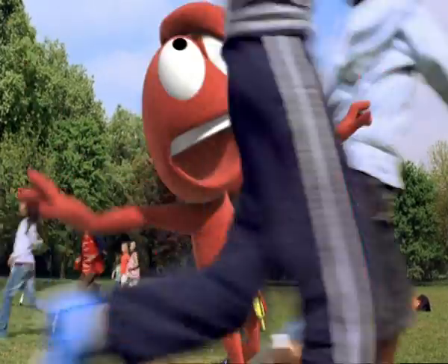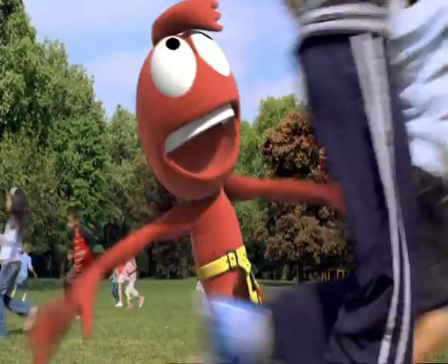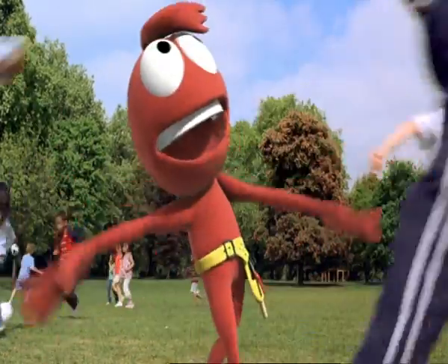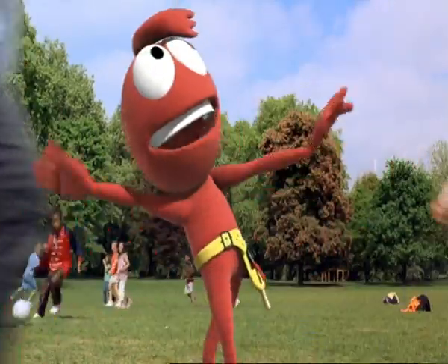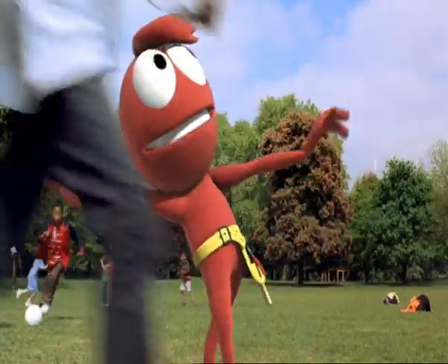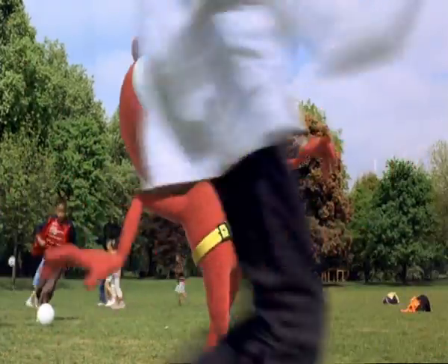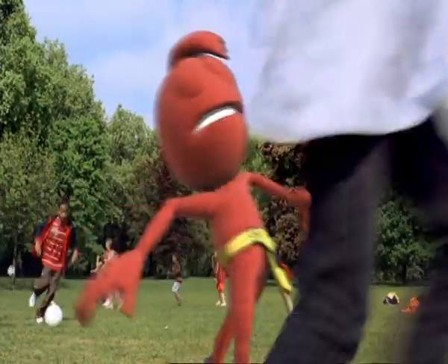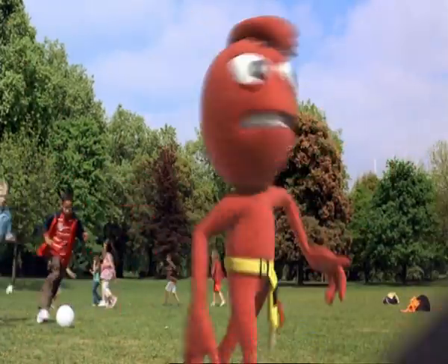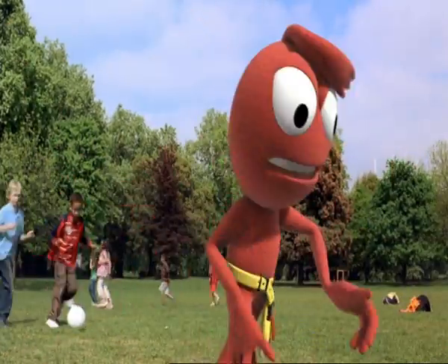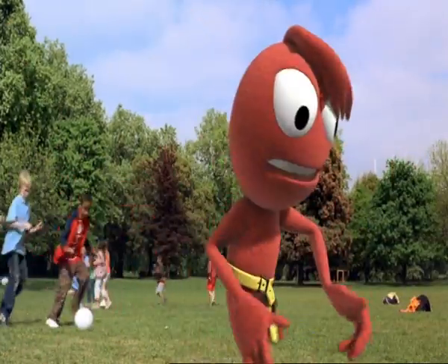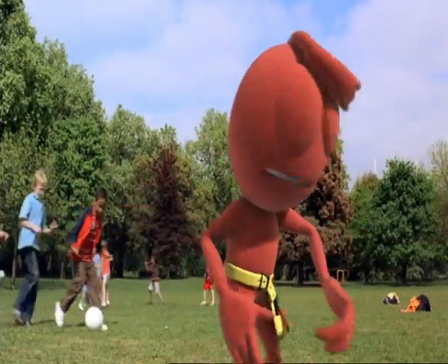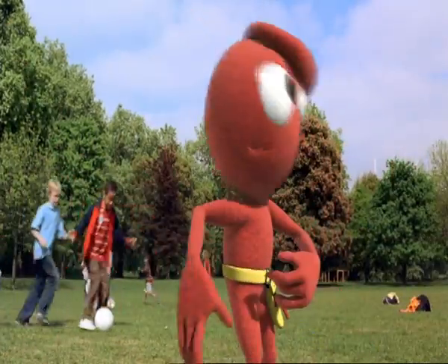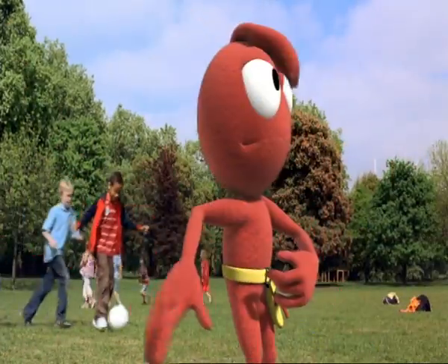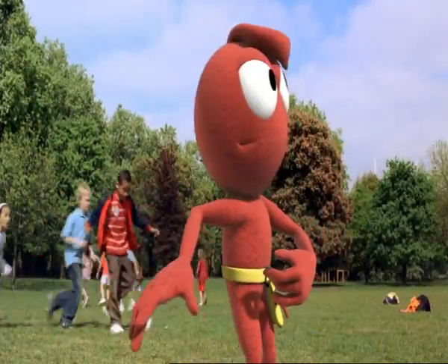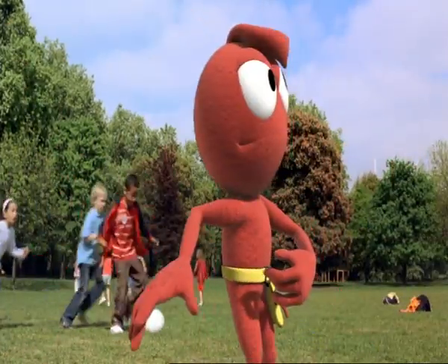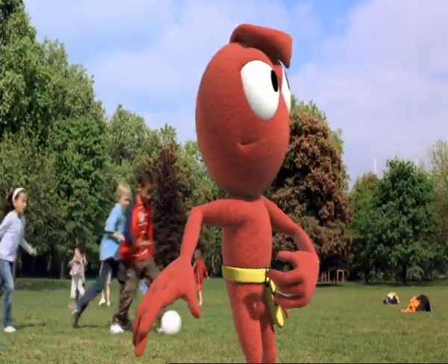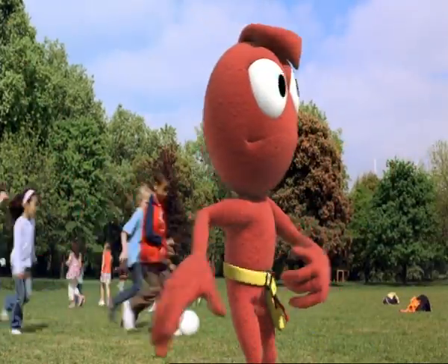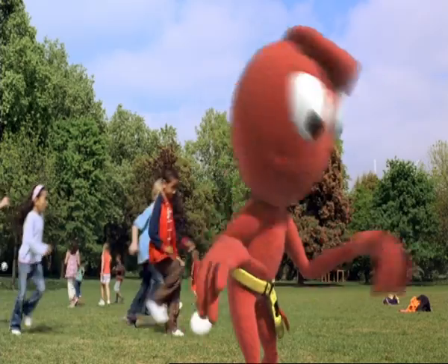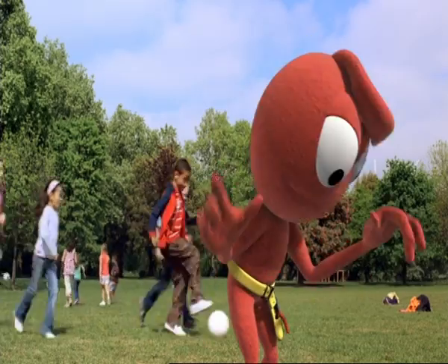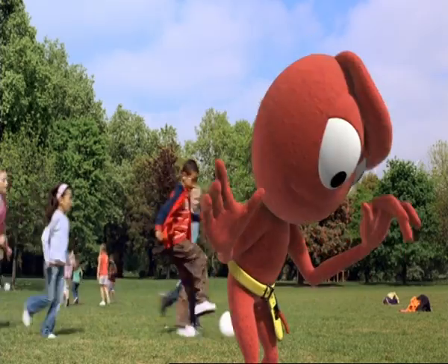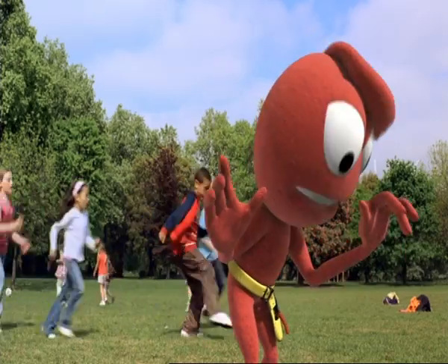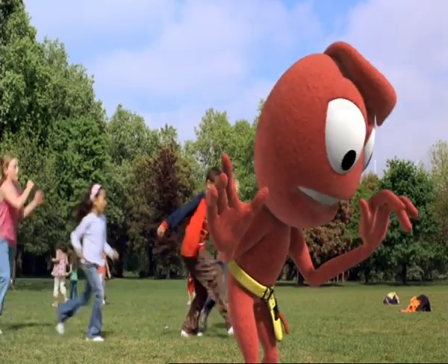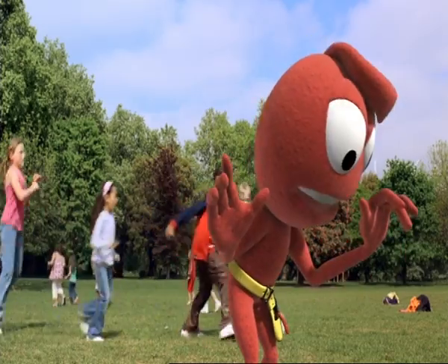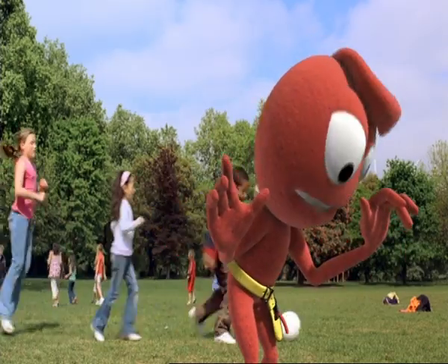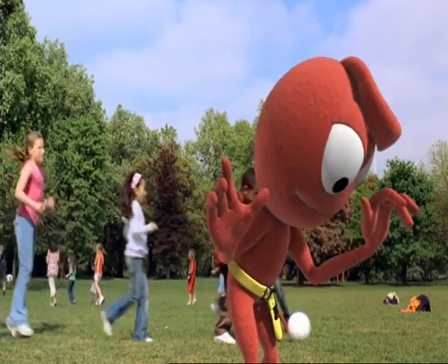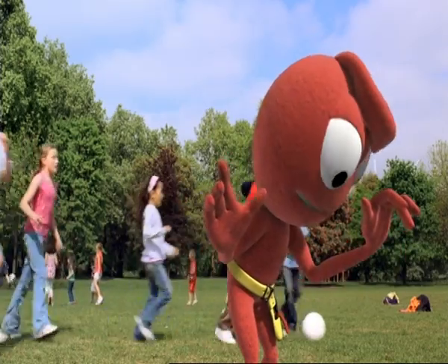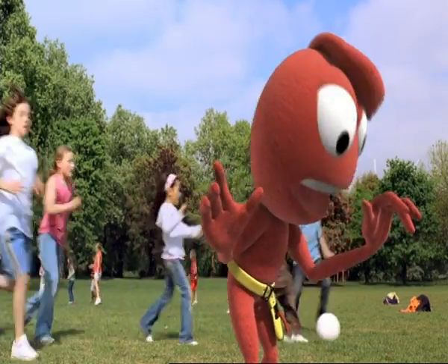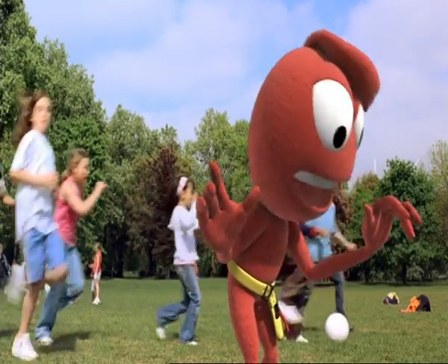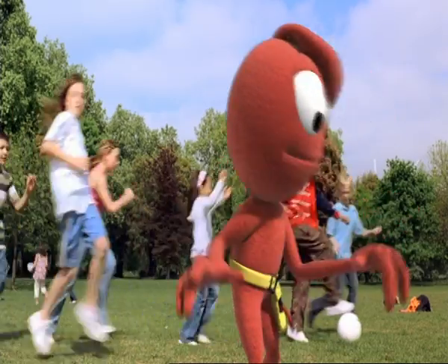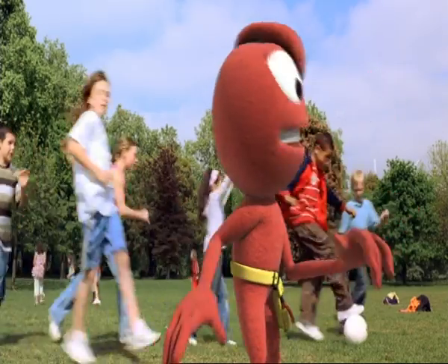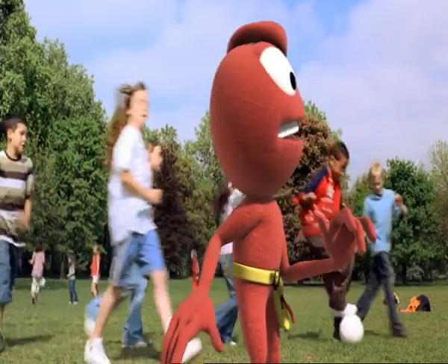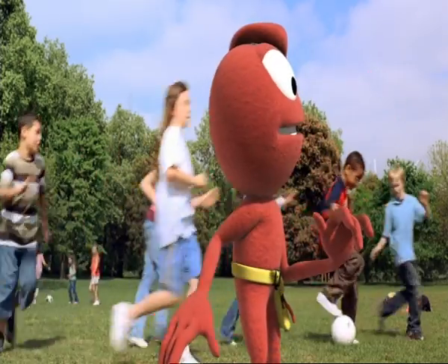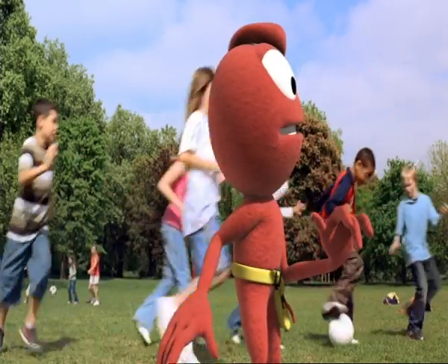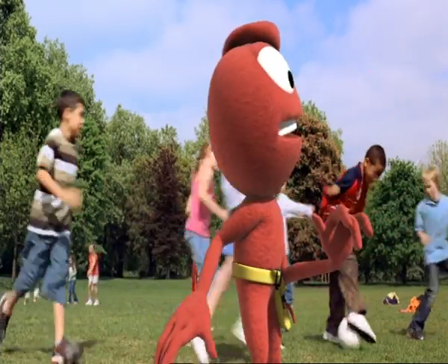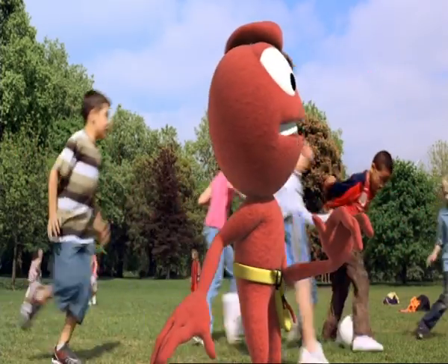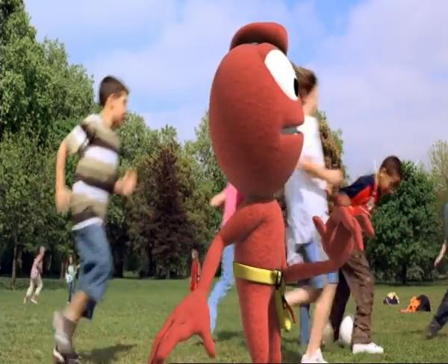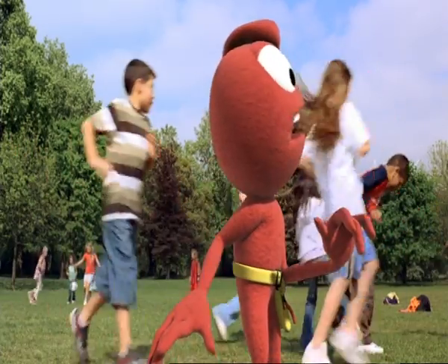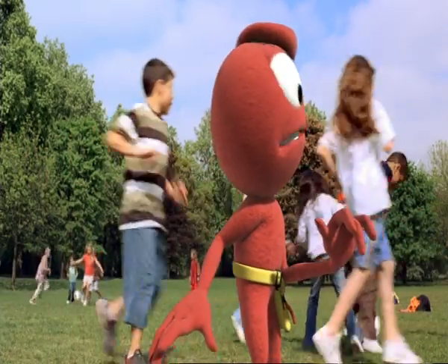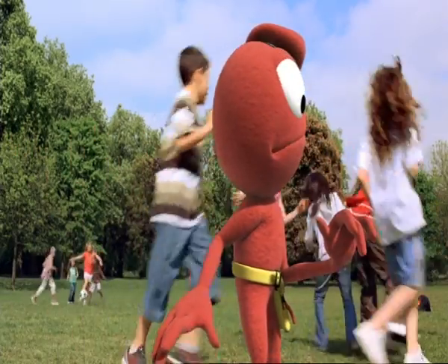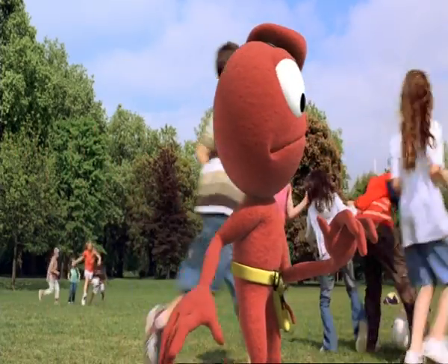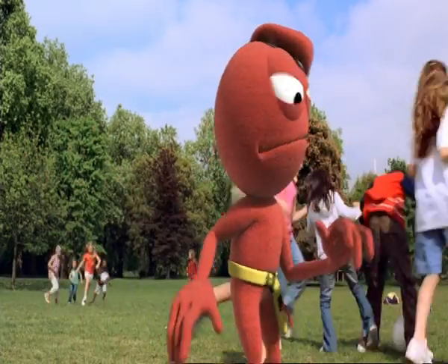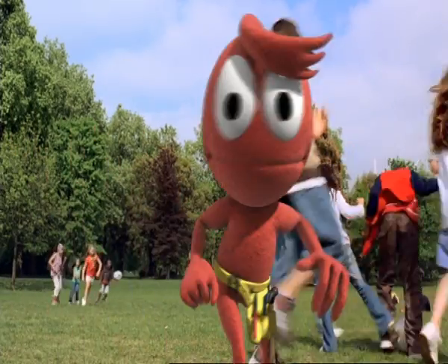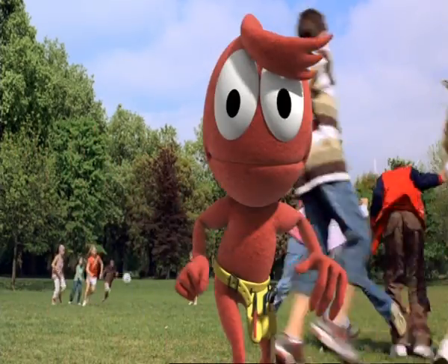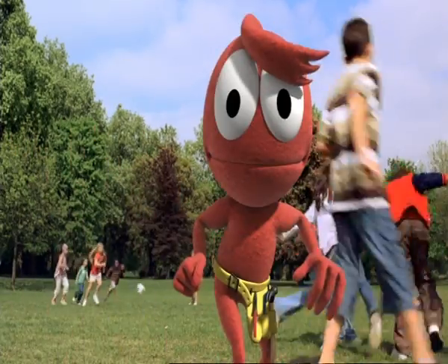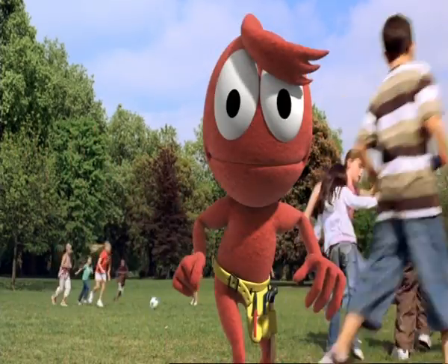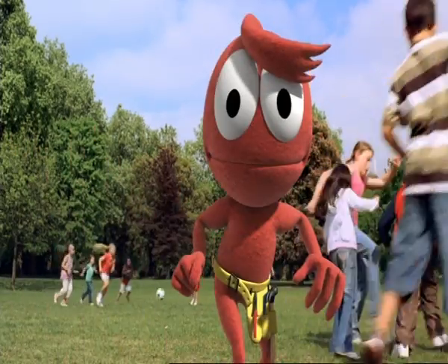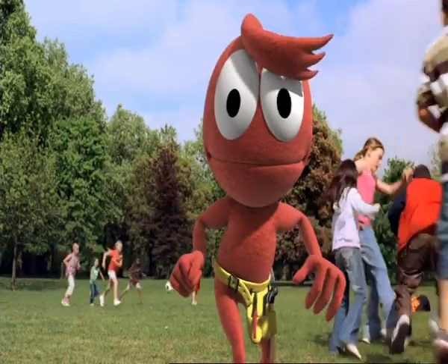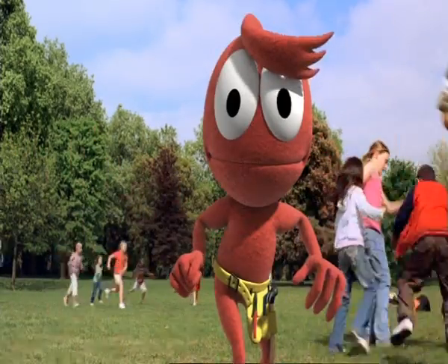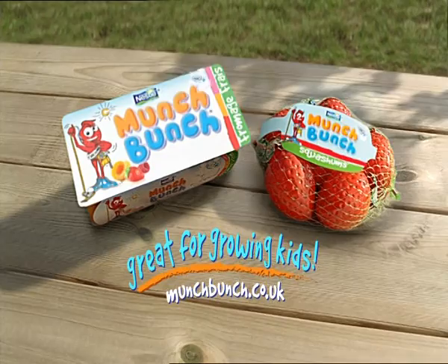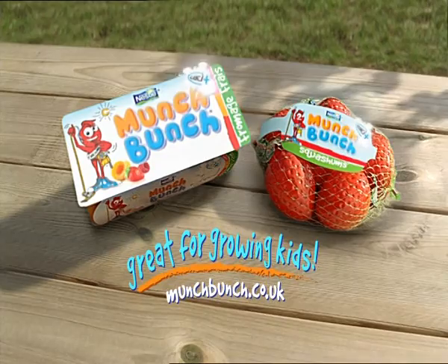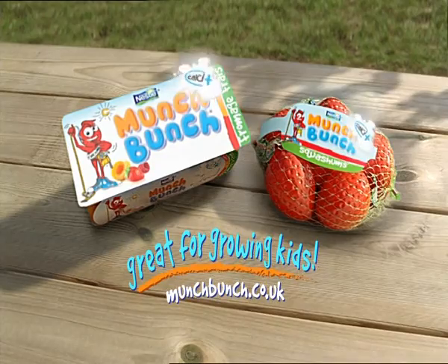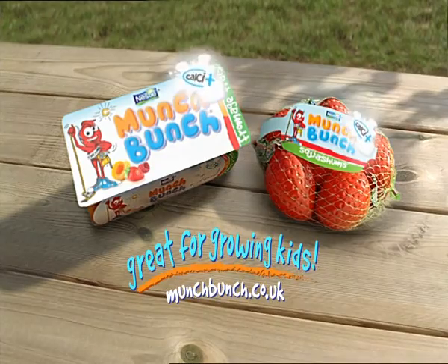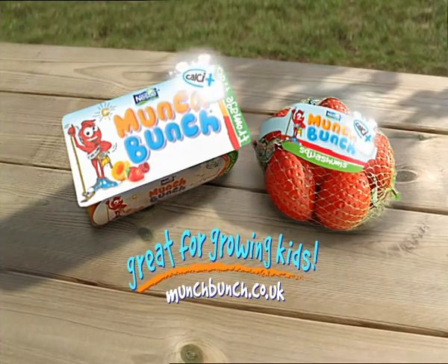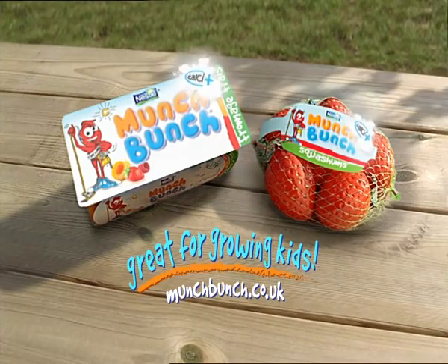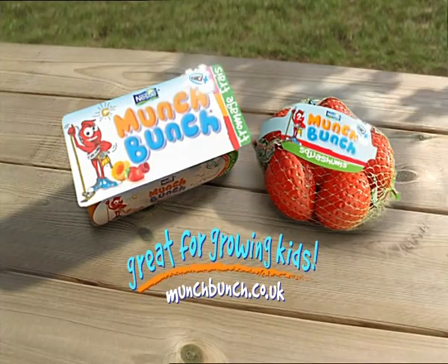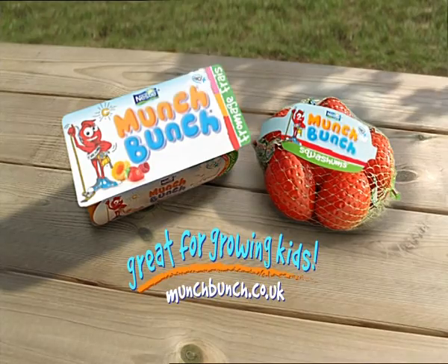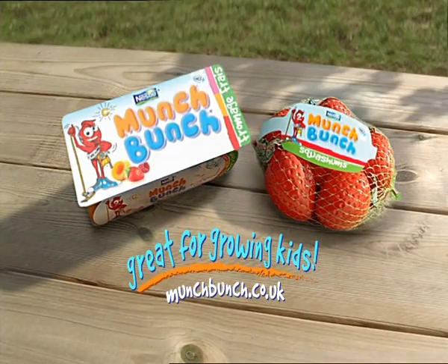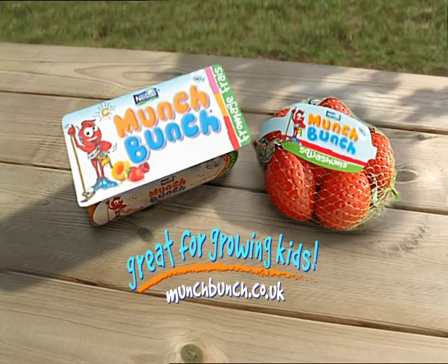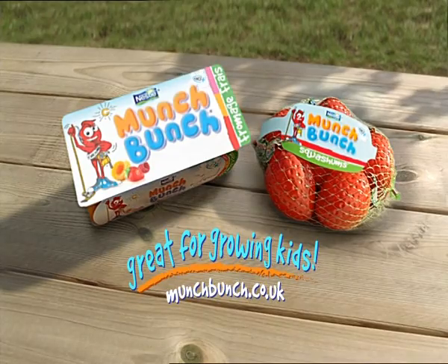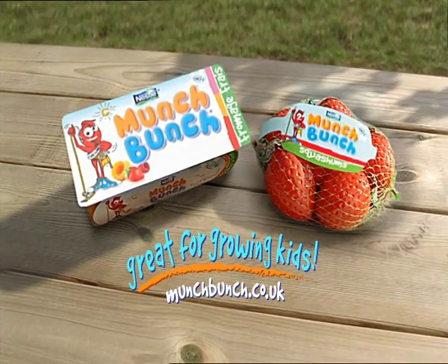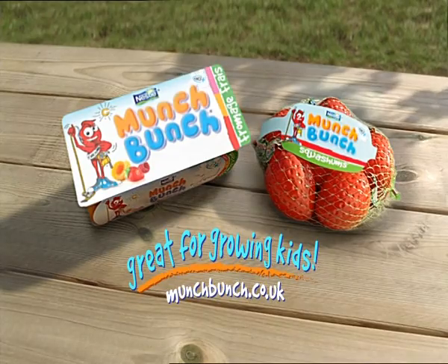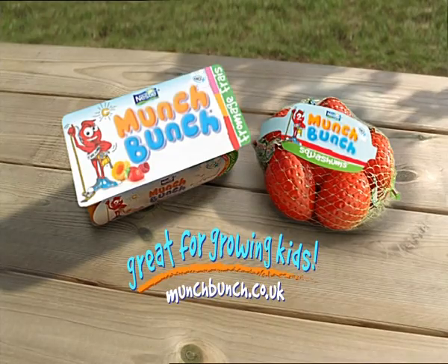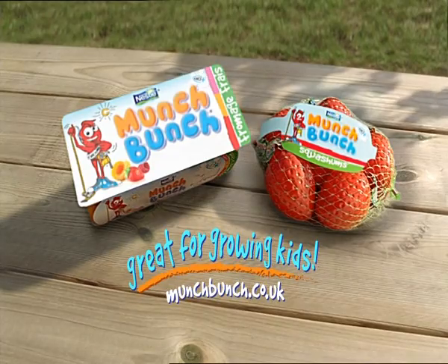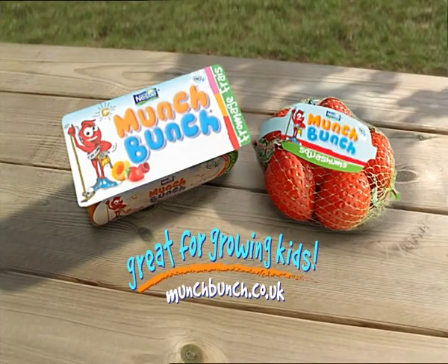Hey! You squash my squashum! Munch Bunch, now with Calci Plus.